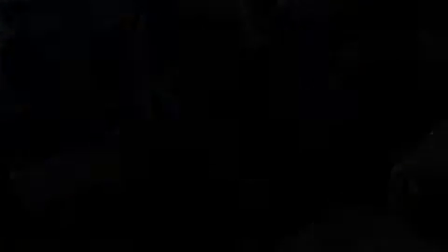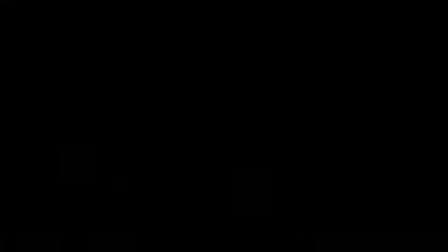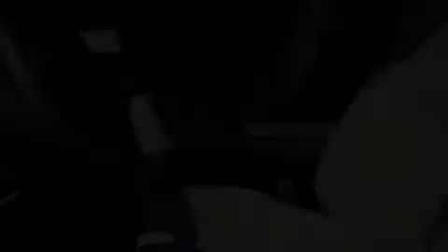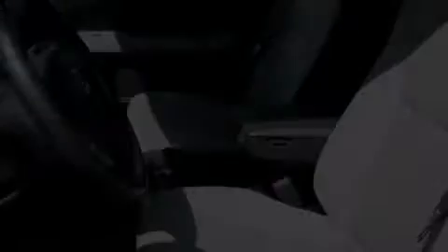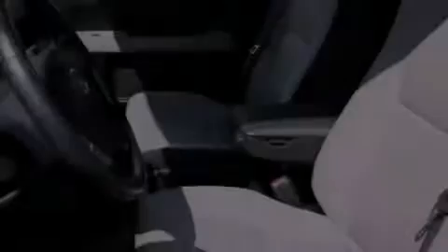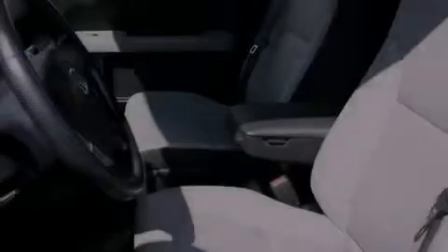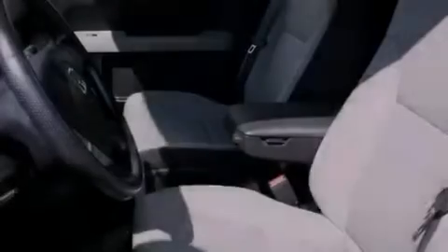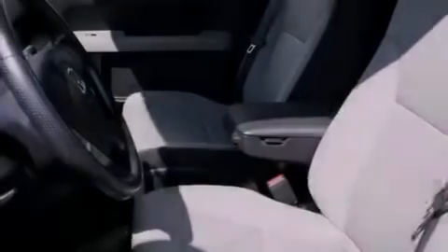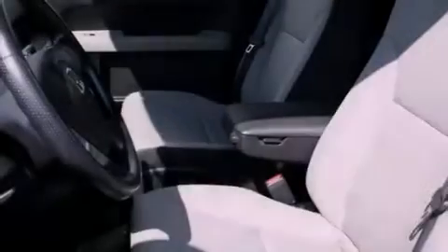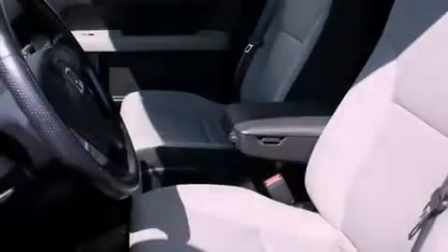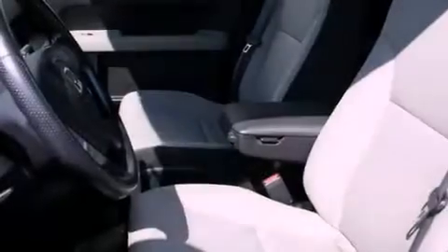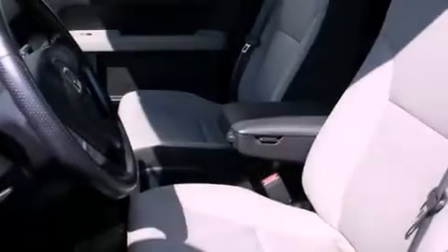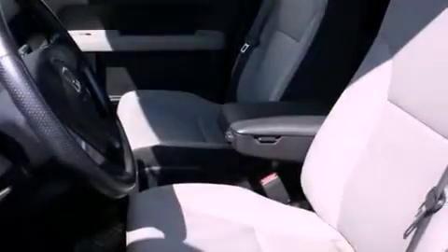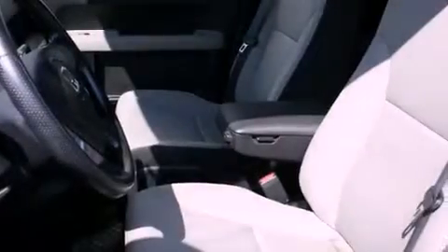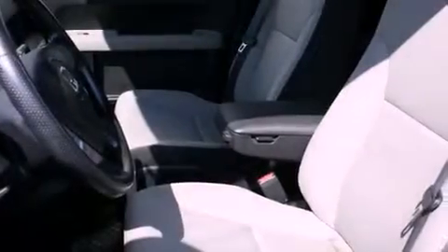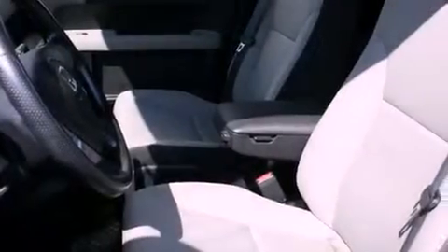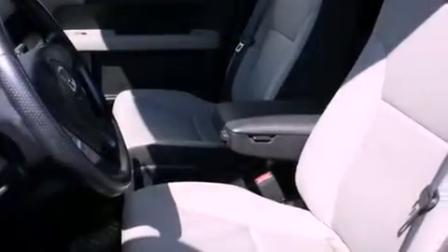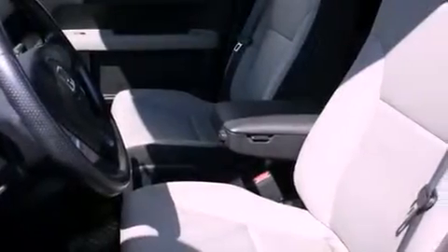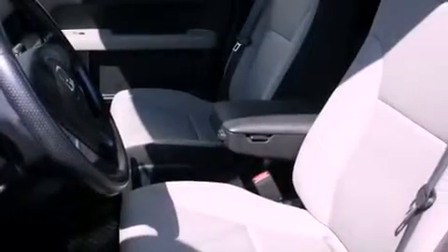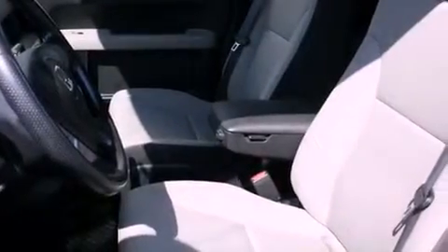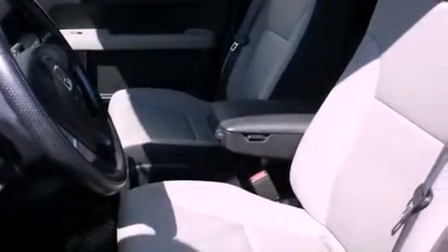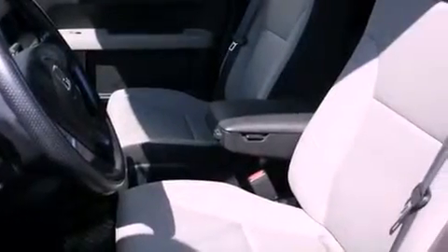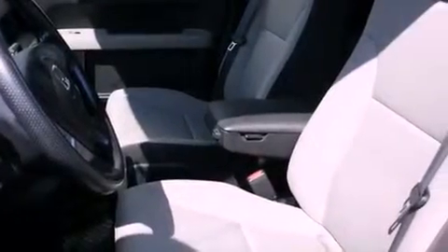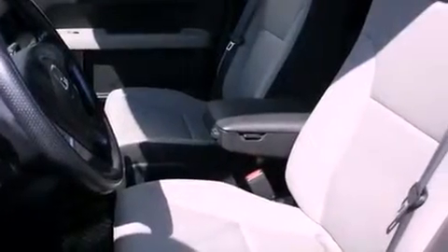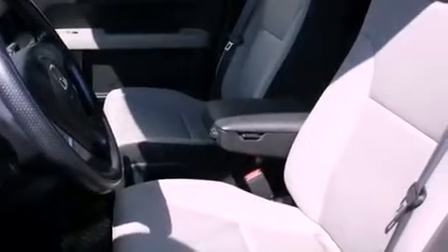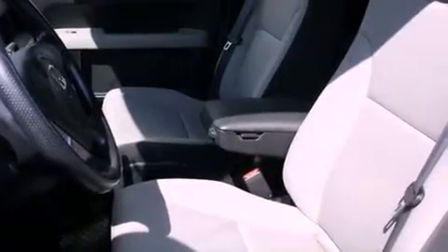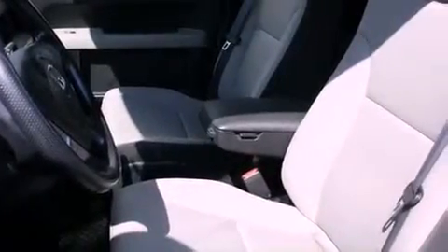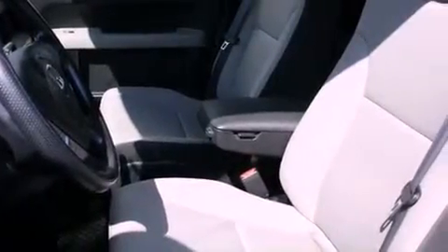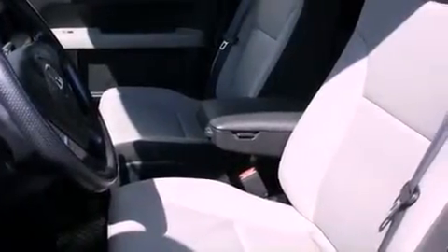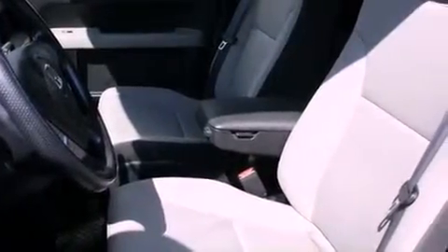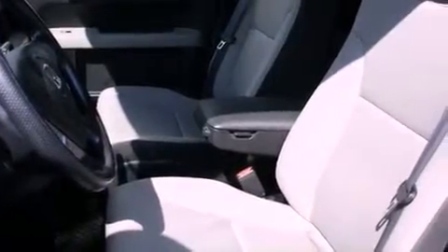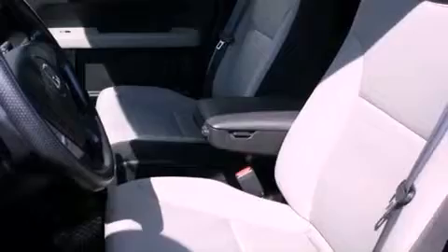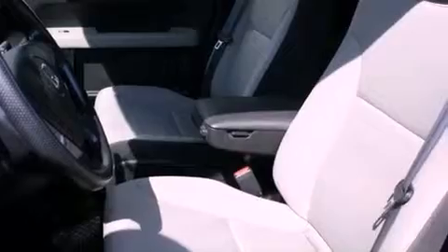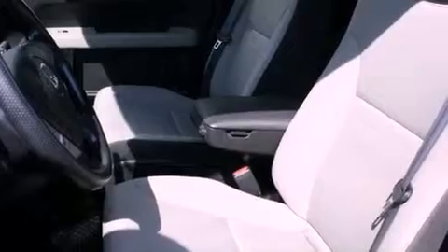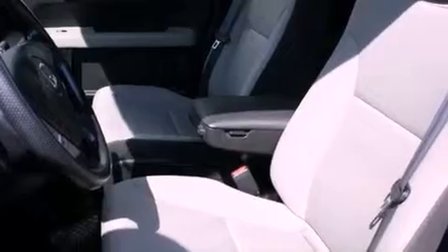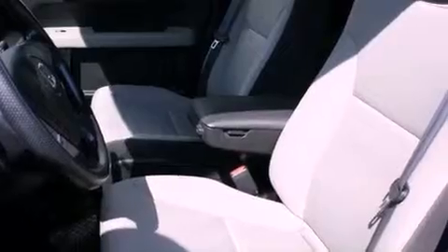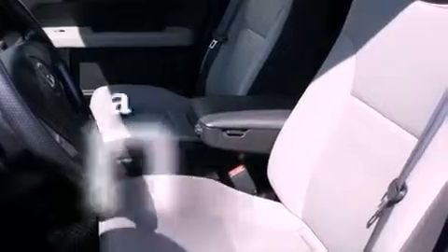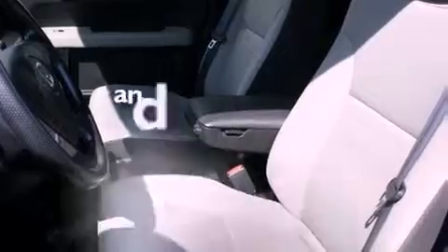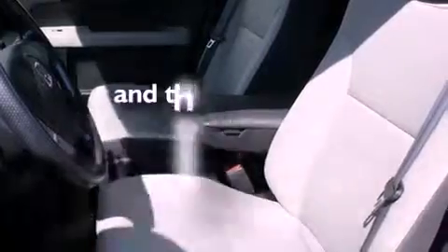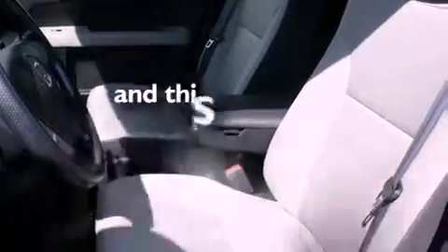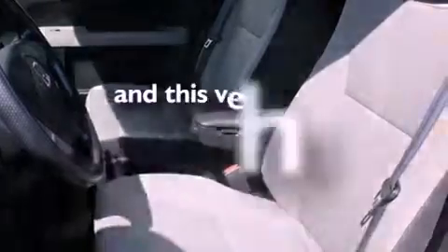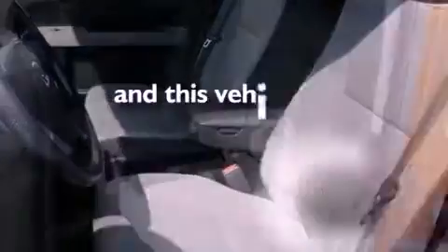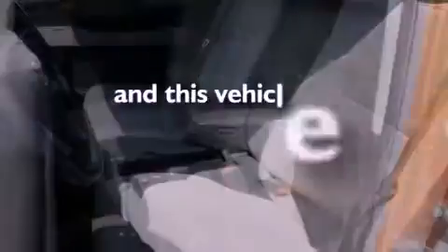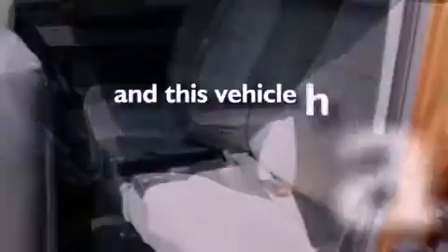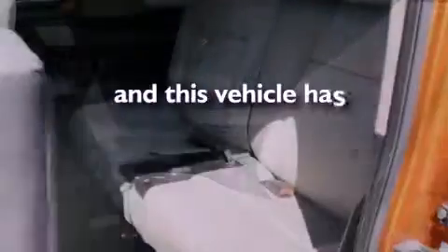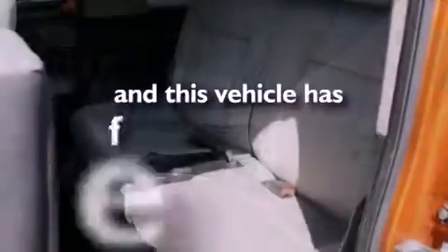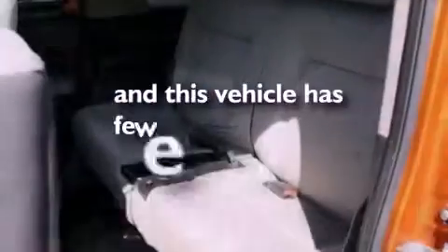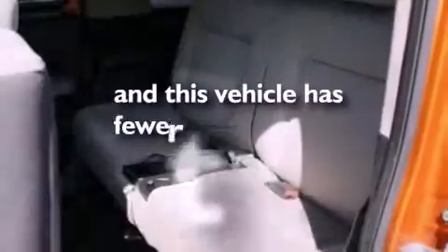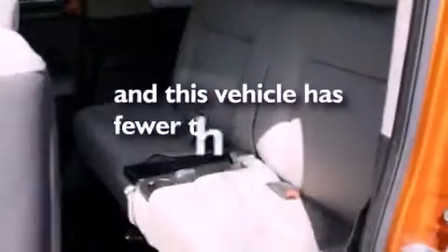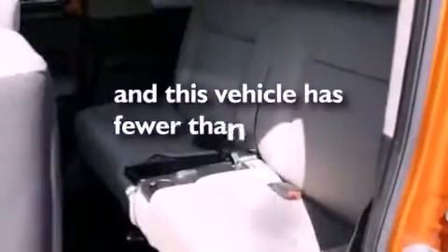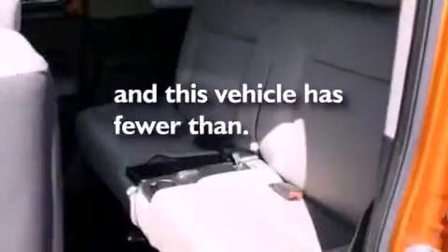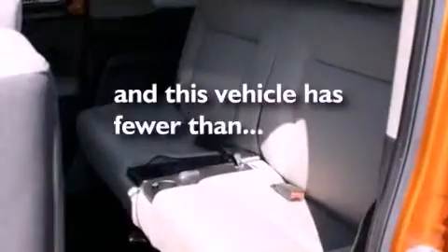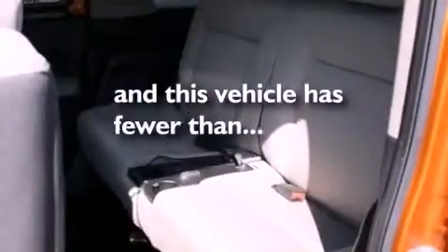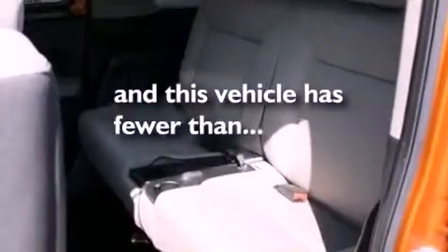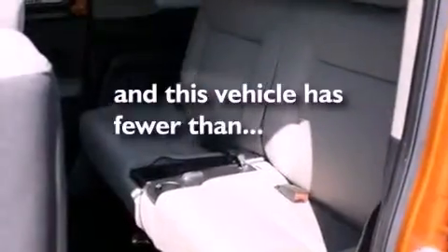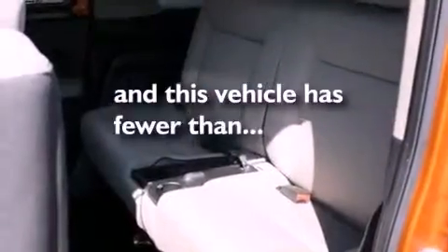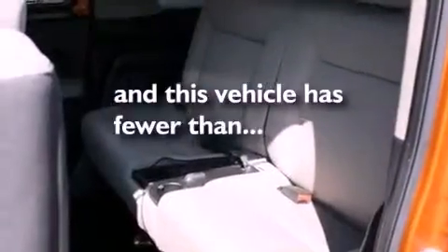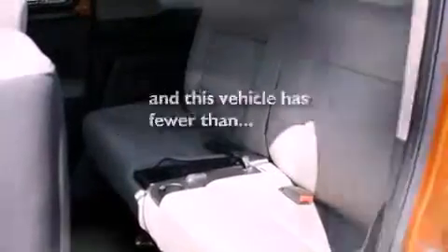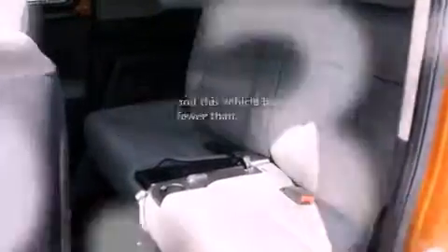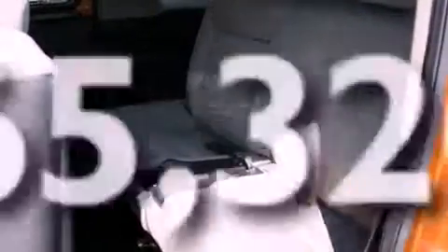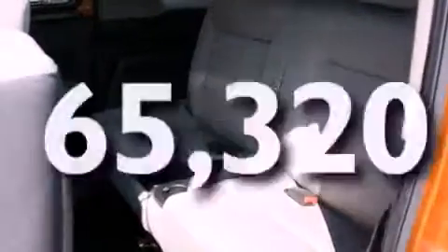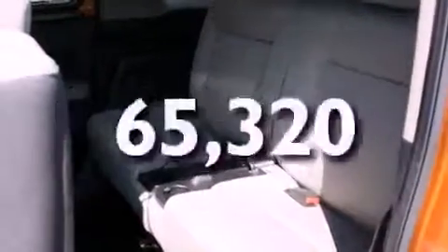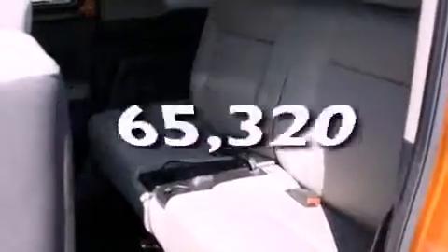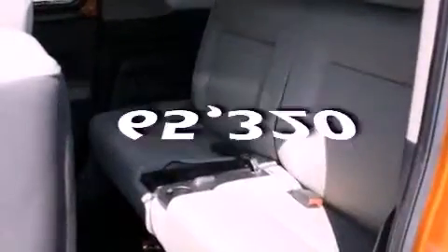Rear curtain airbags, steering wheel controls, and this vehicle has fewer than 66,000 miles on the odometer.